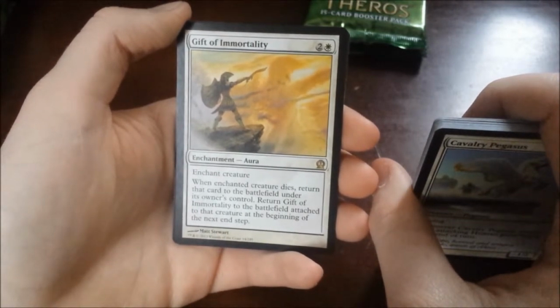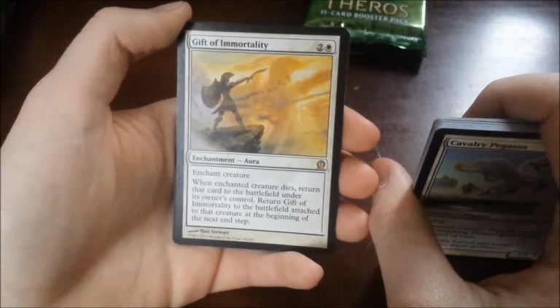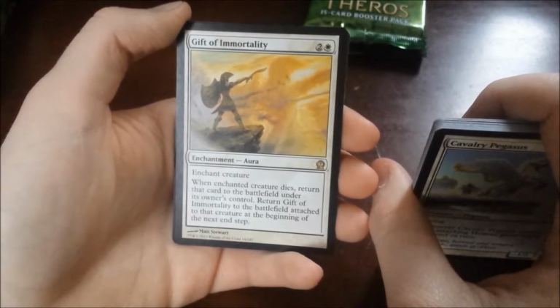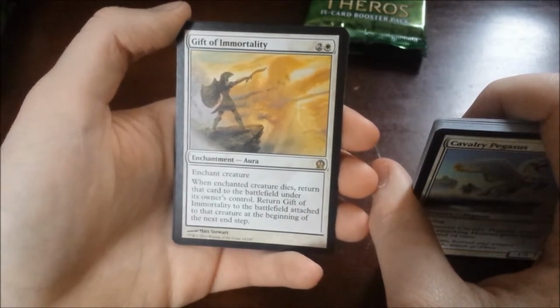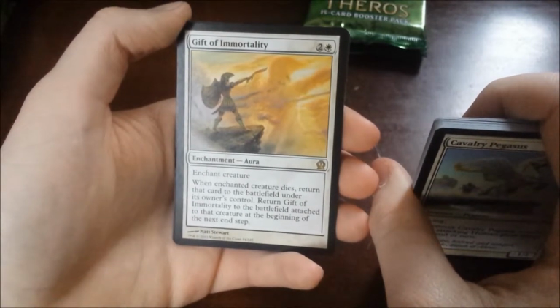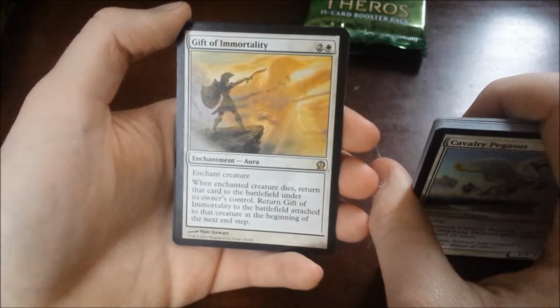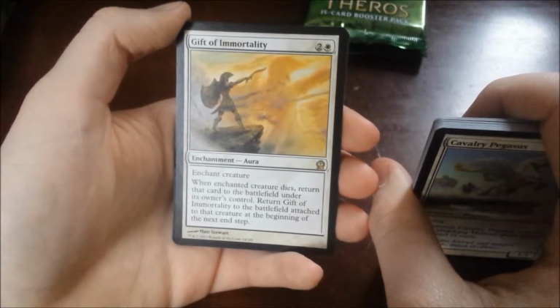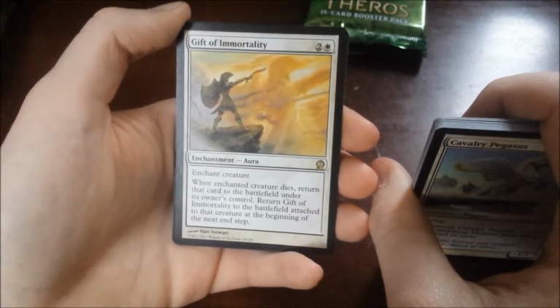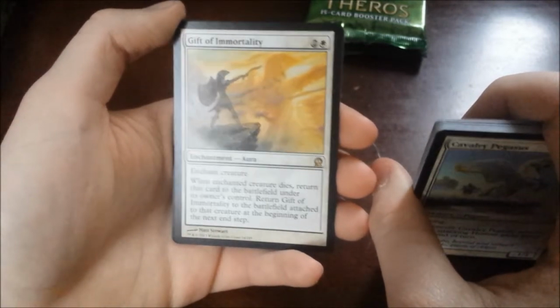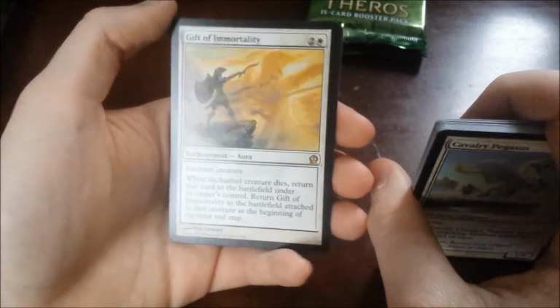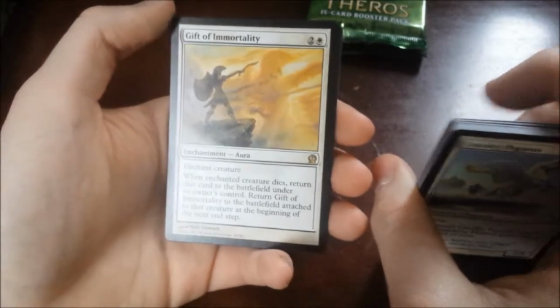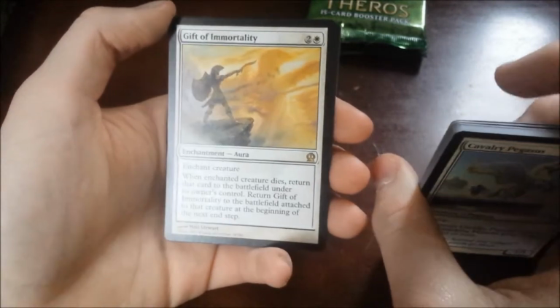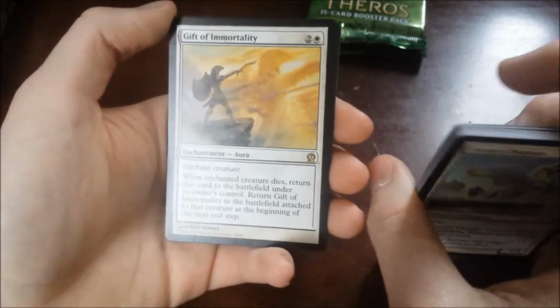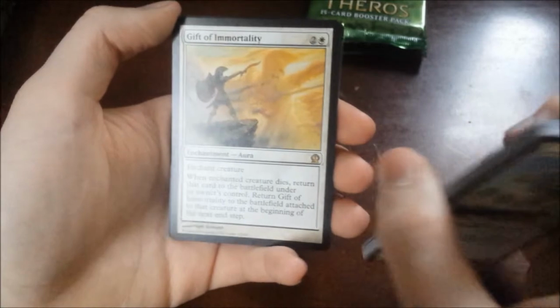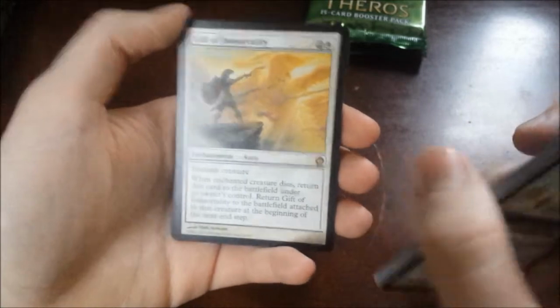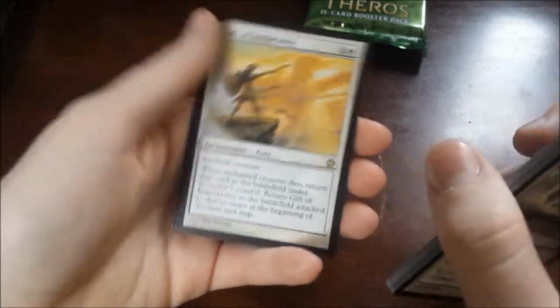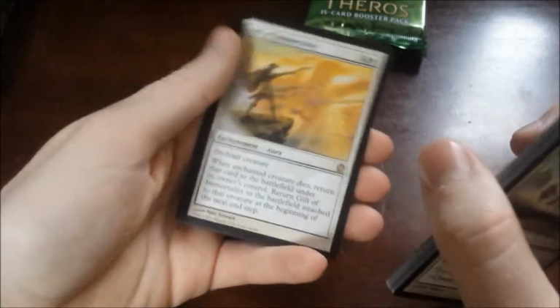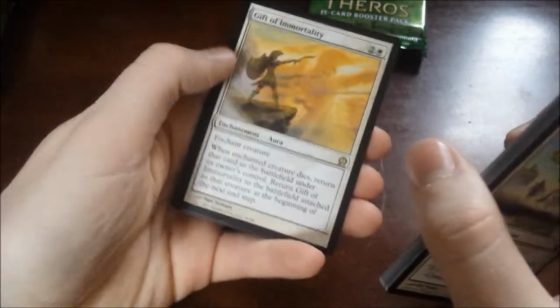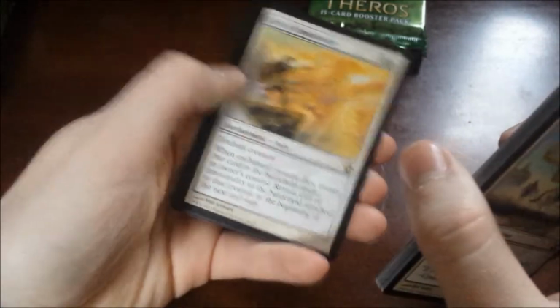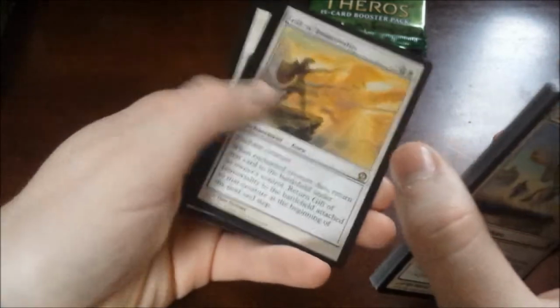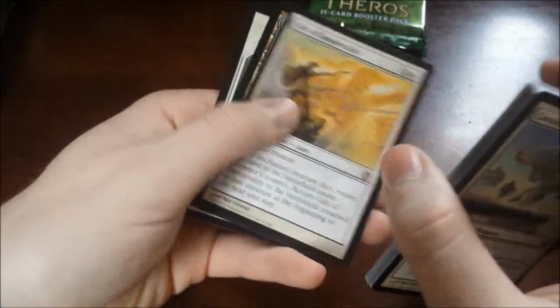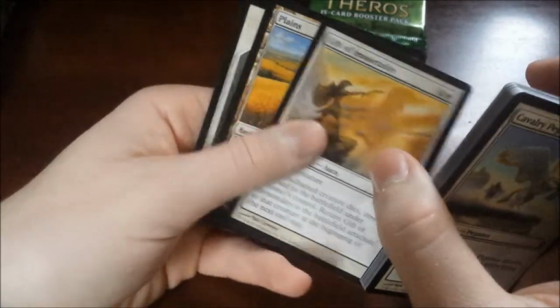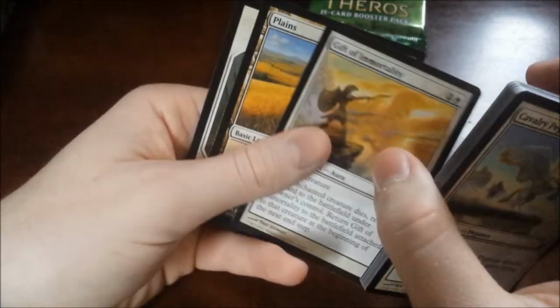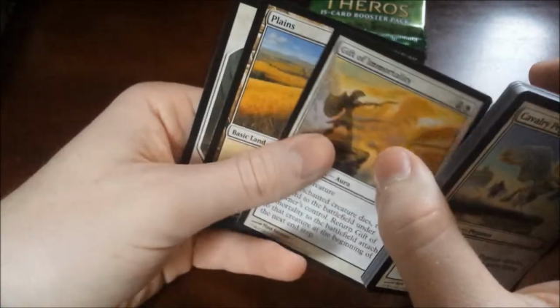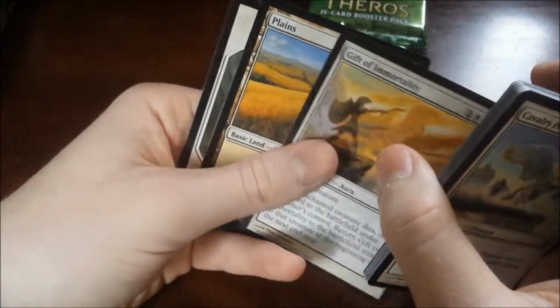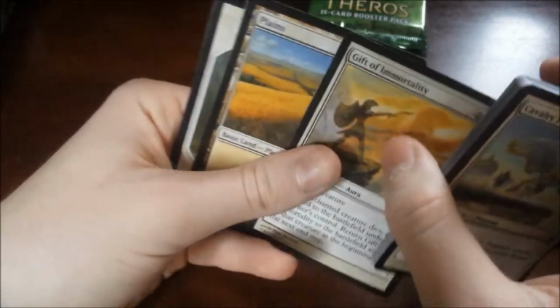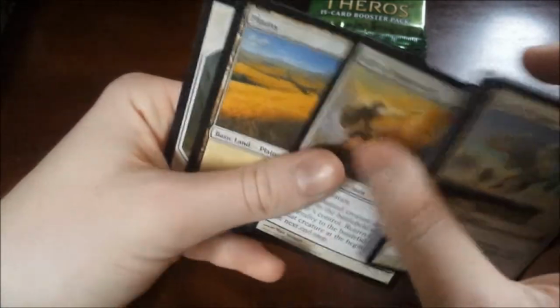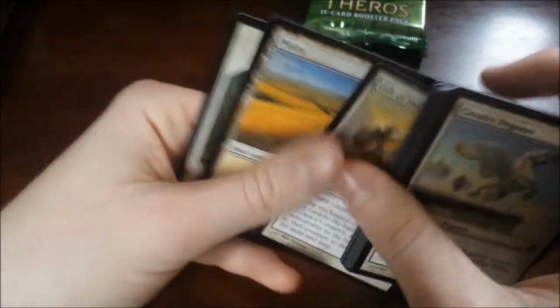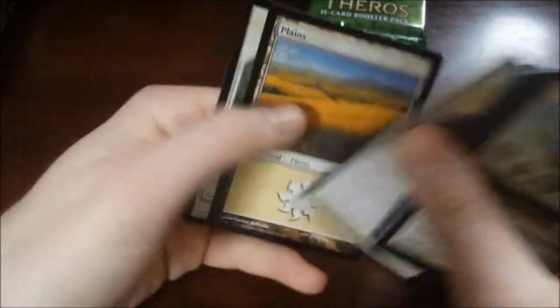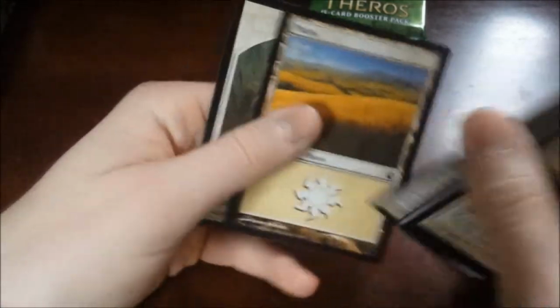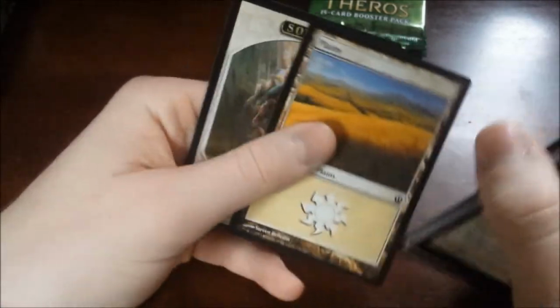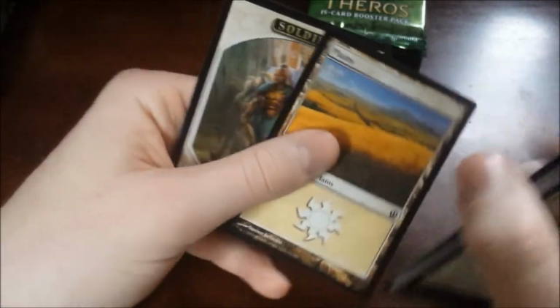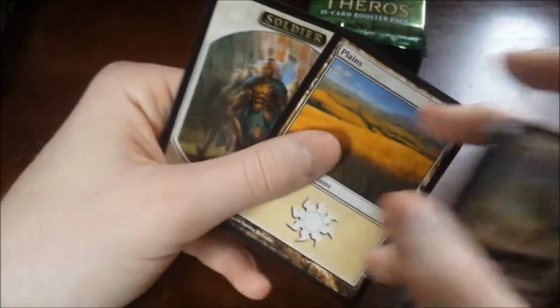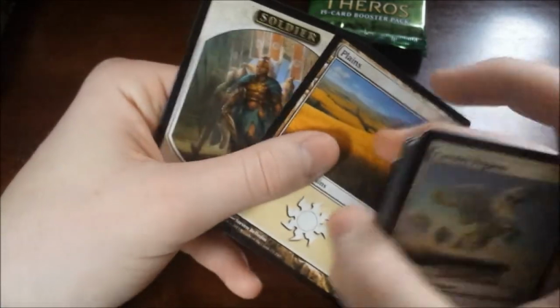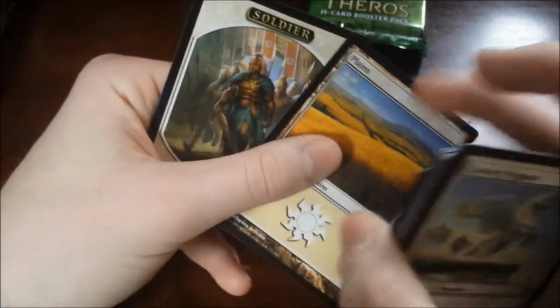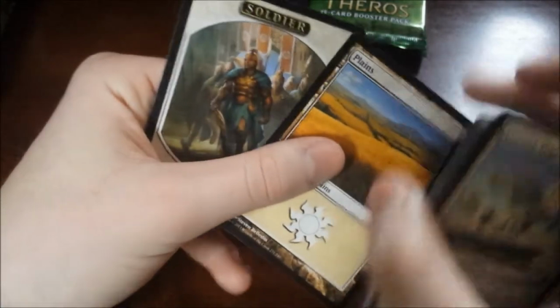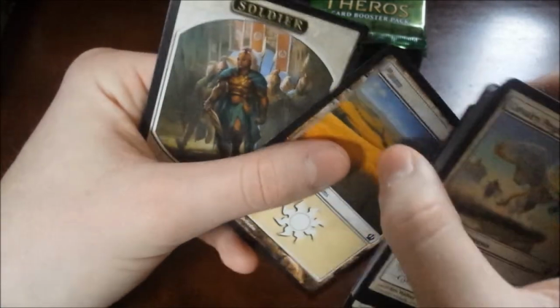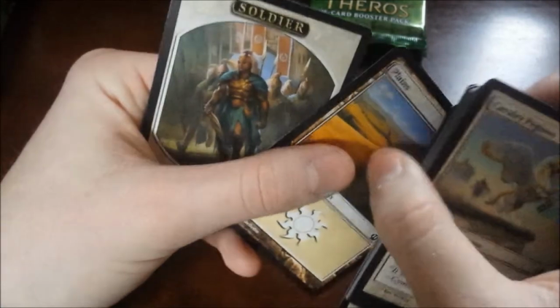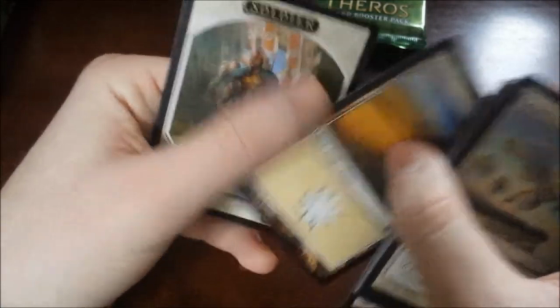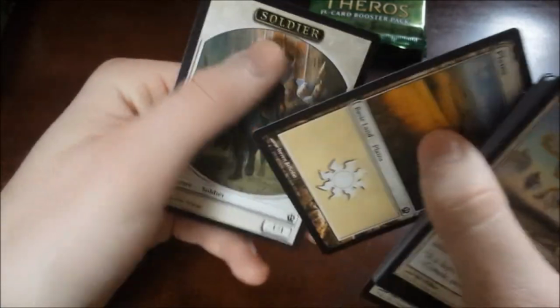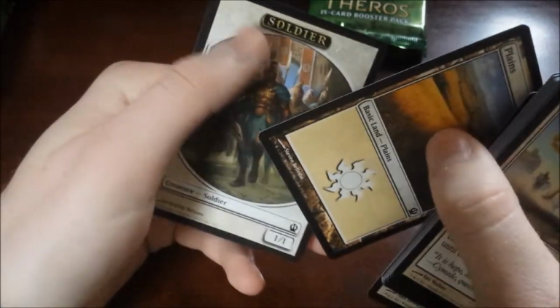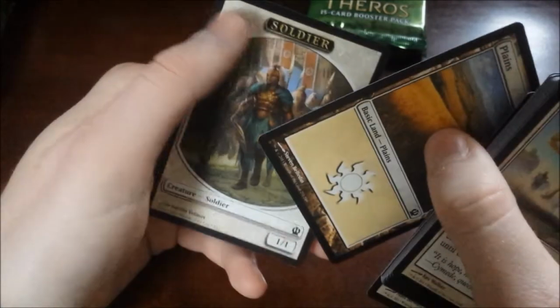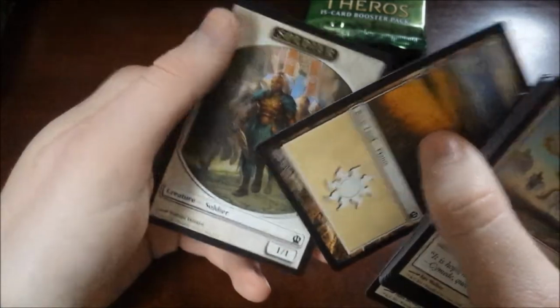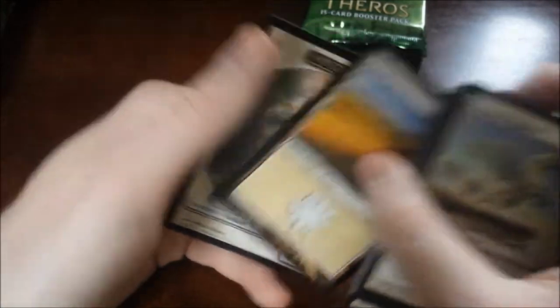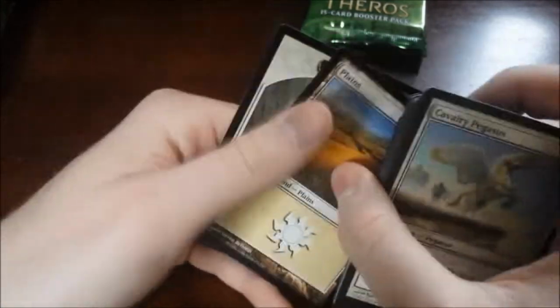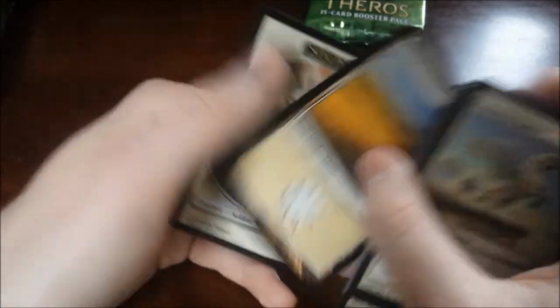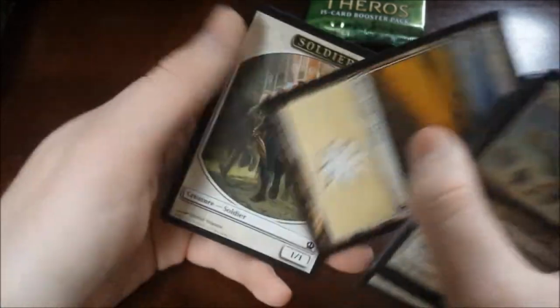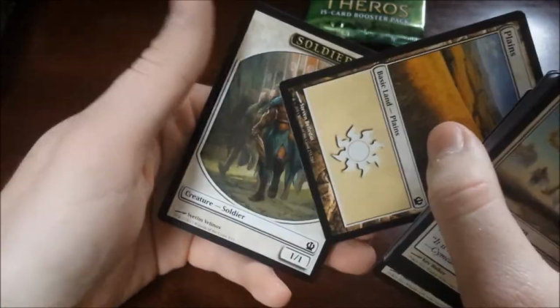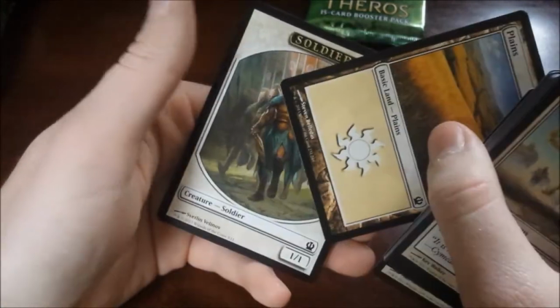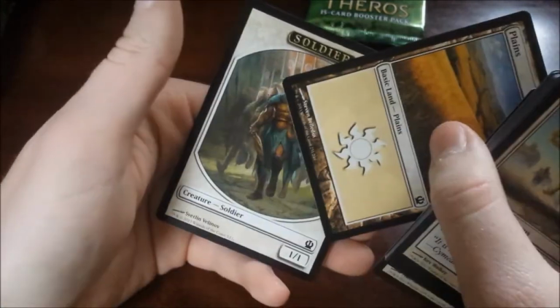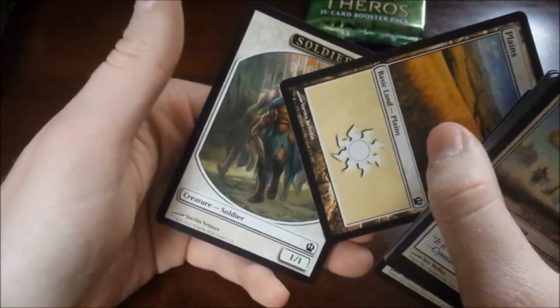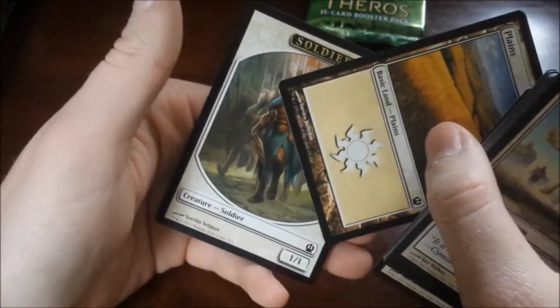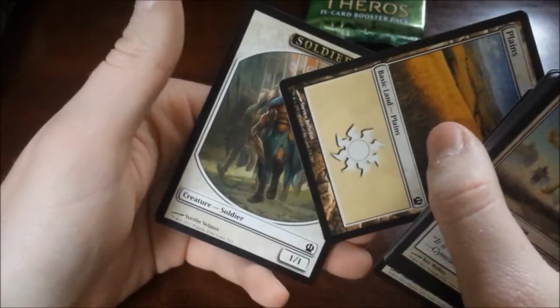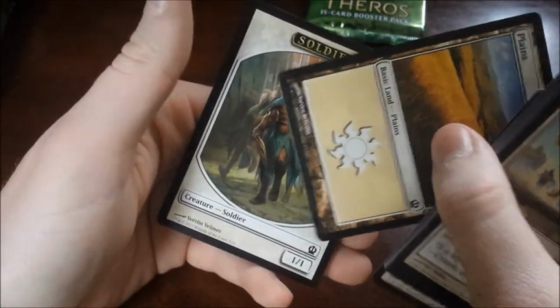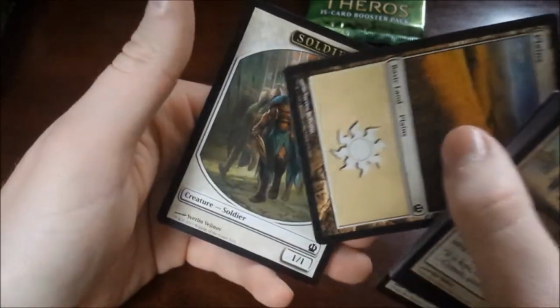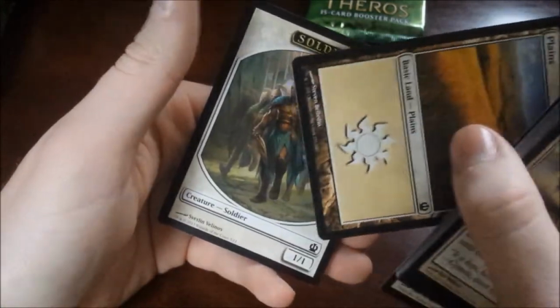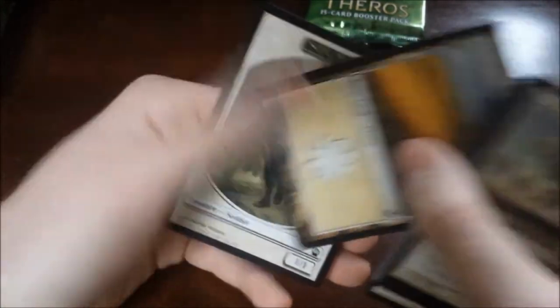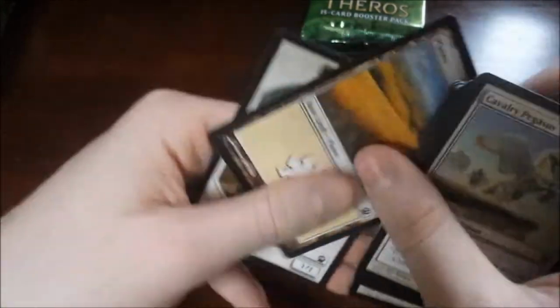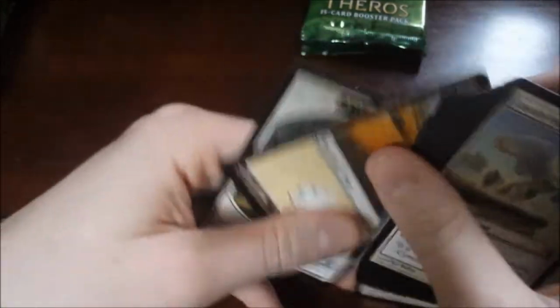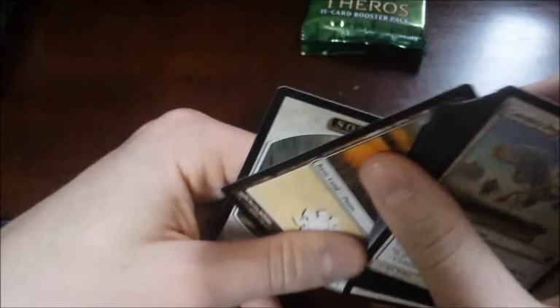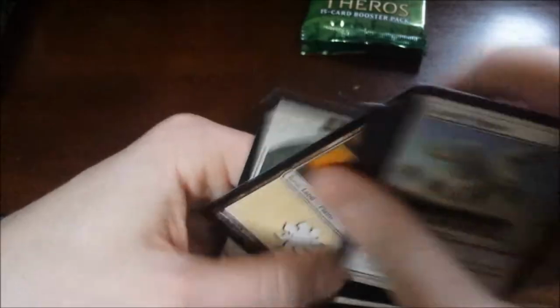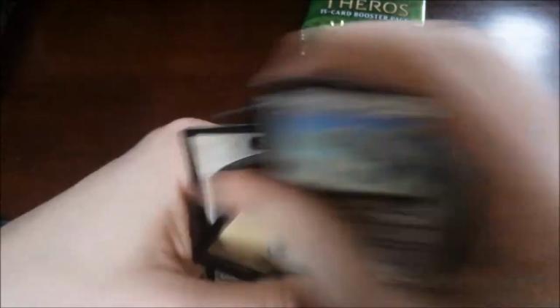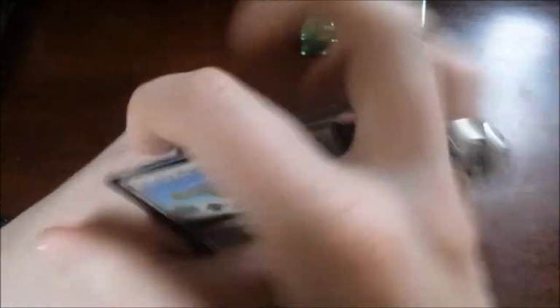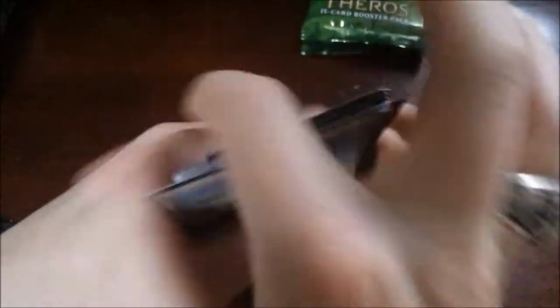Our rare is a Gift of Immortality. It's a three-drop to enchant a creature. When it dies, we return that card to the battlefield under its owner's control. Return Gift of Immortality to the battlefield attached to that creature at the beginning of the next end step. Dude, that's cool. I like that card — that is a nice card. And then we've got a Plains and a Soldier. A white Soldier this time.